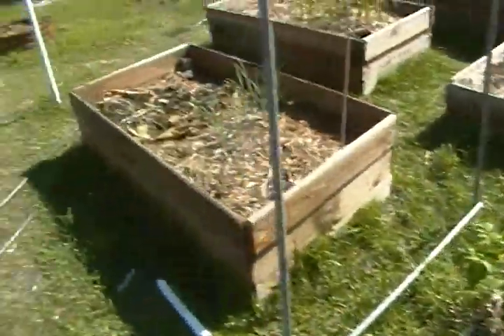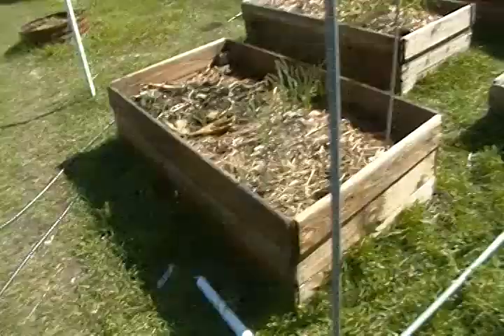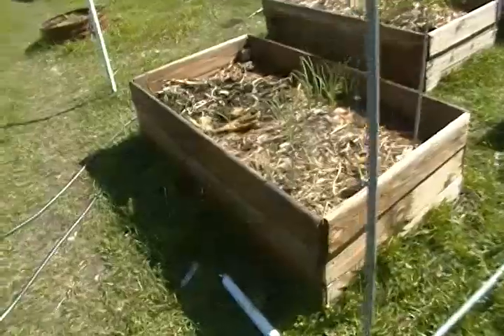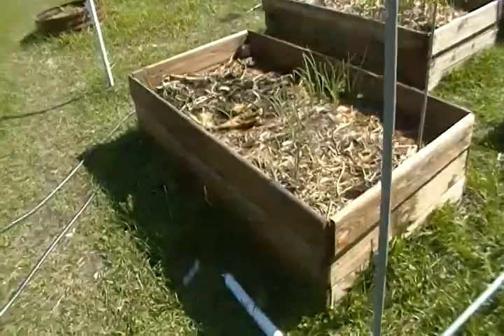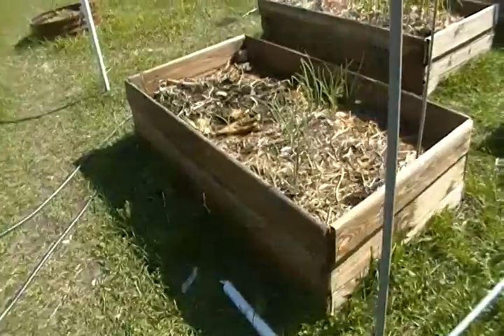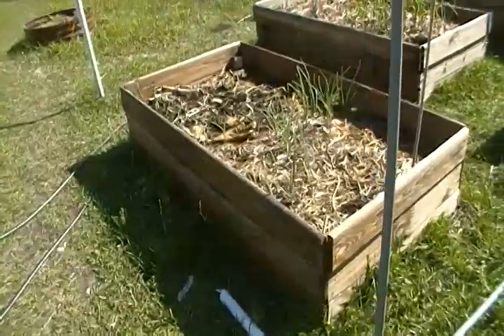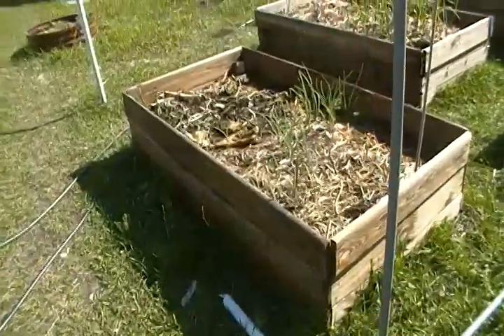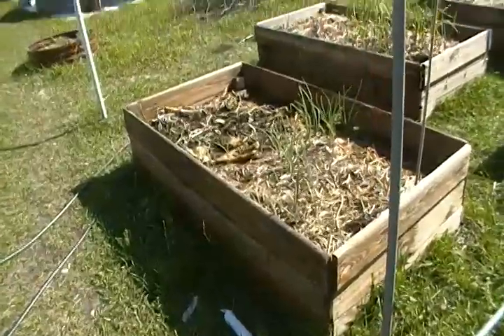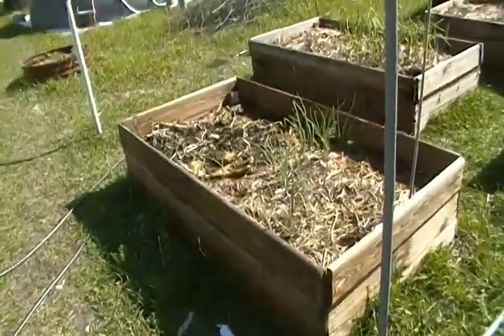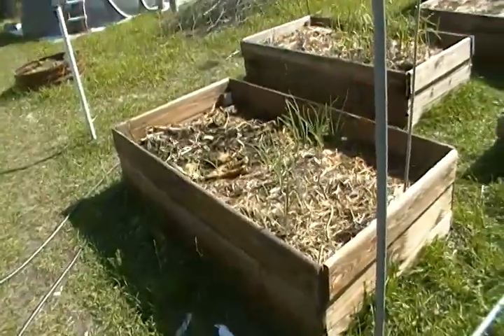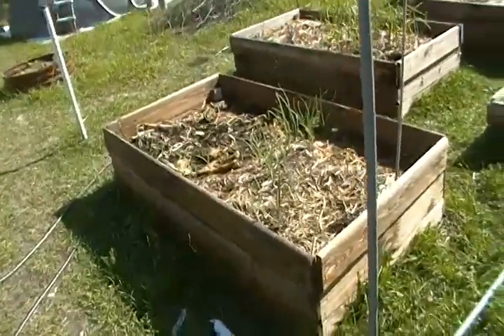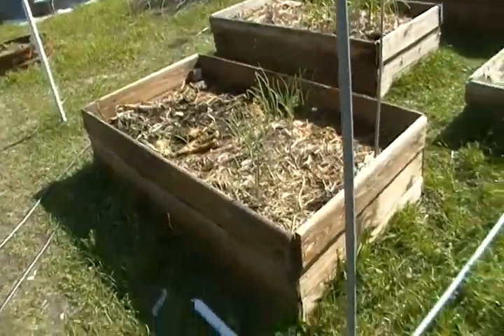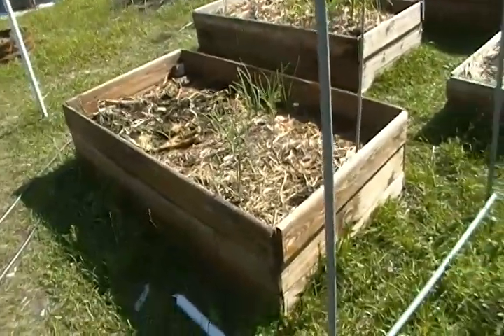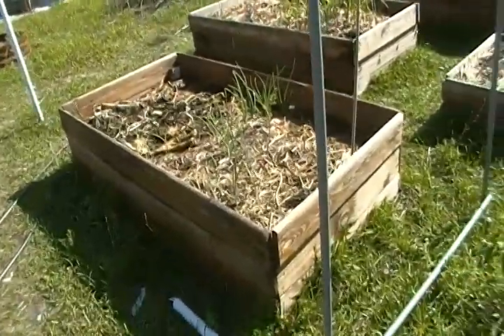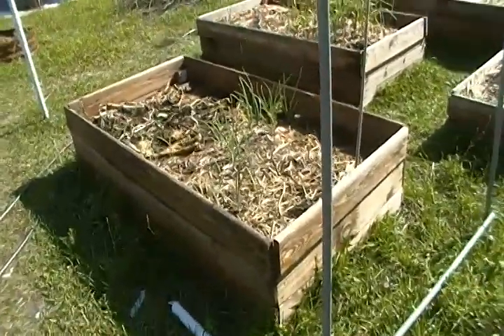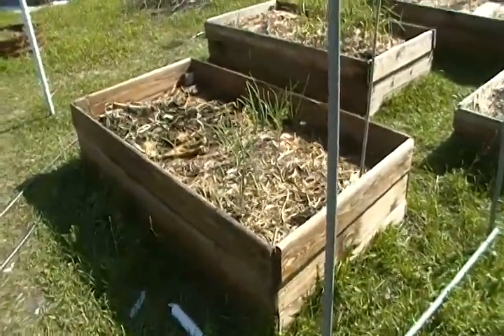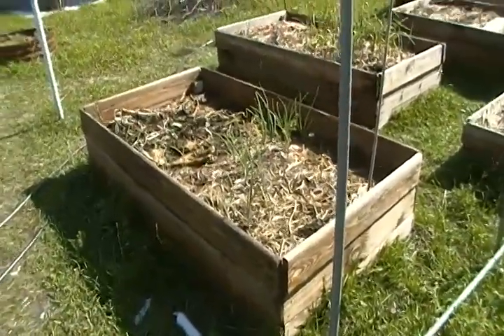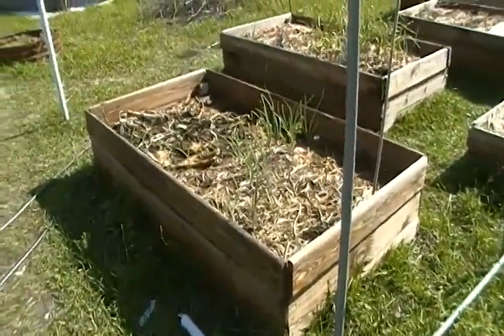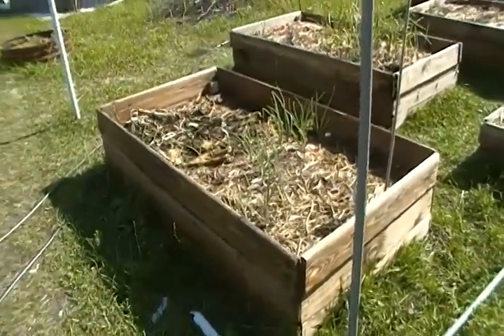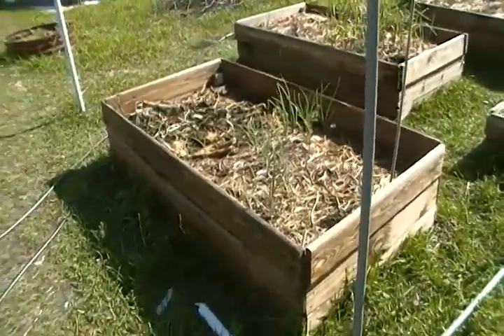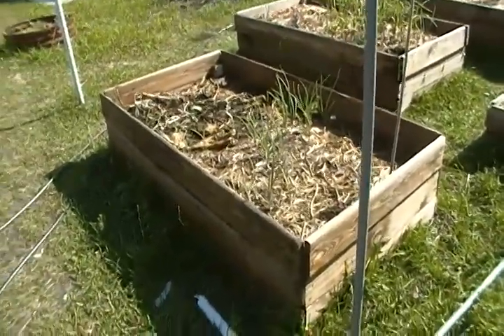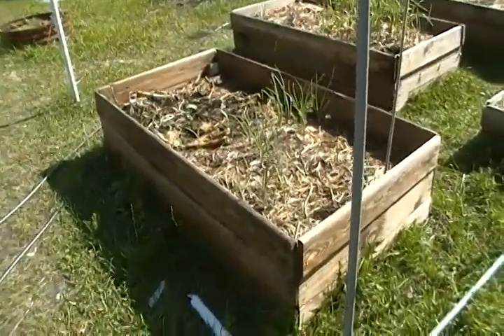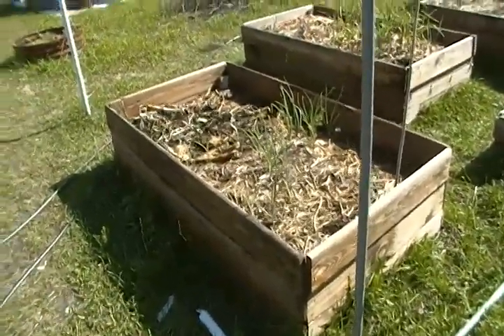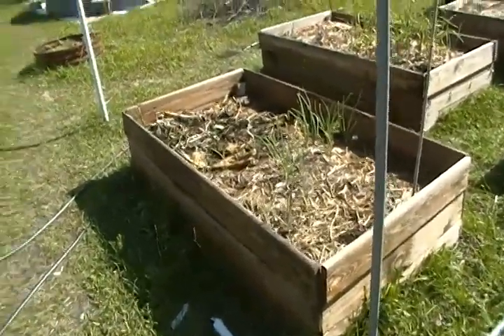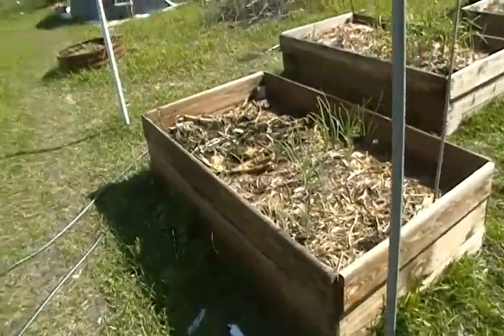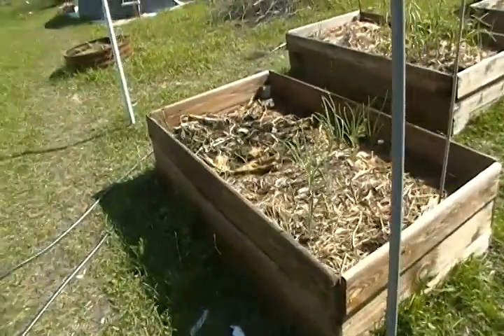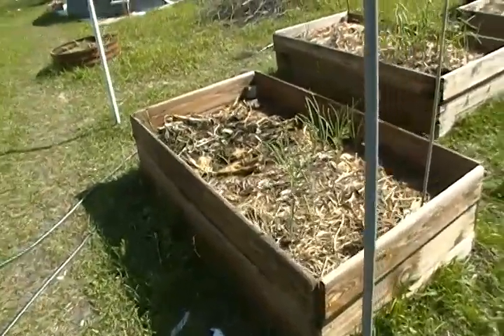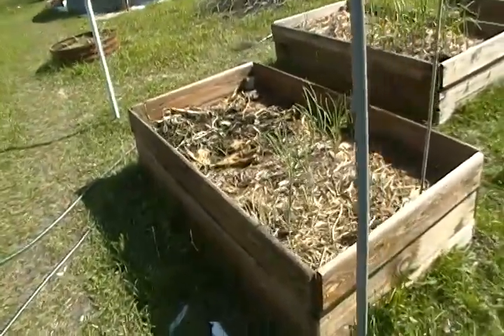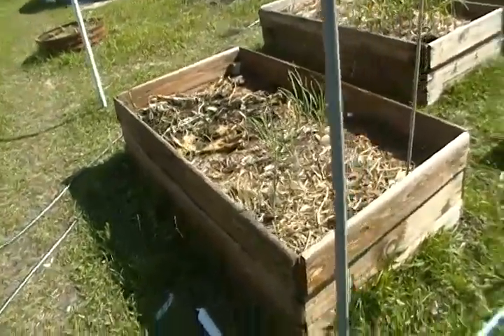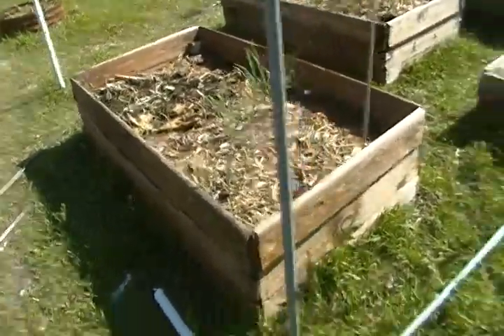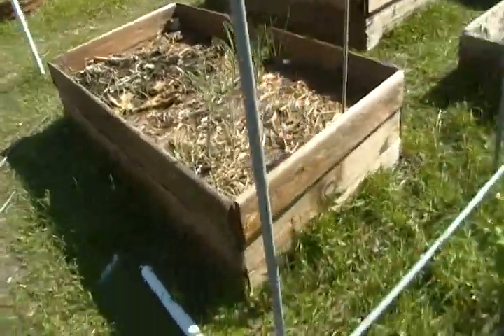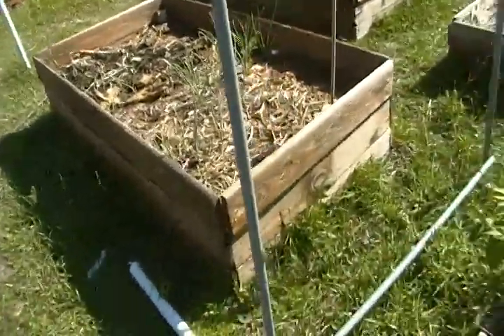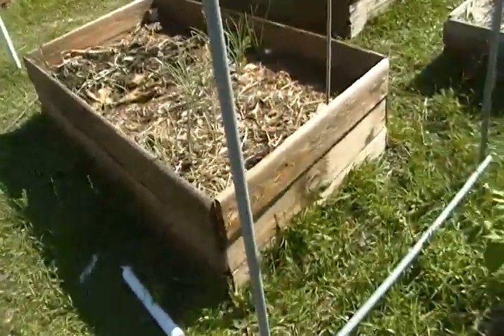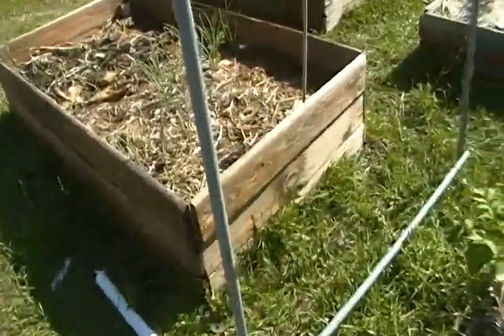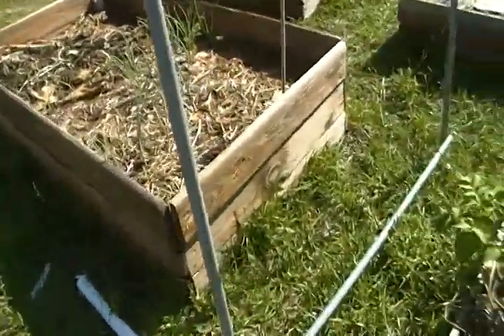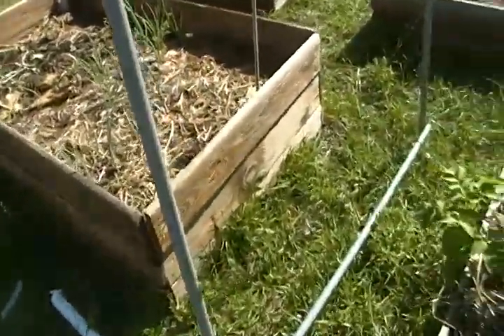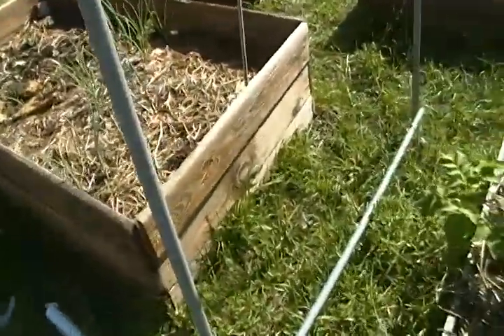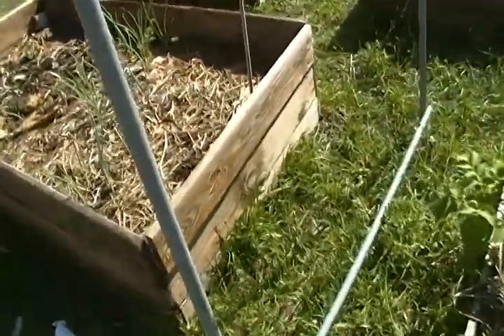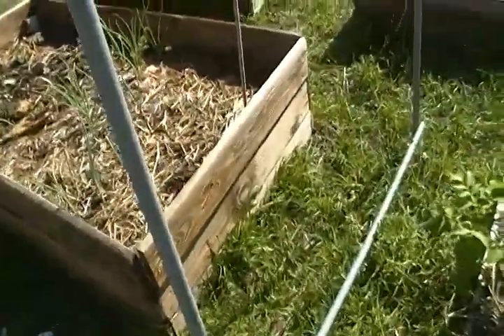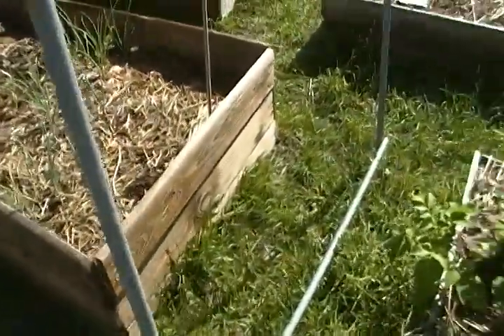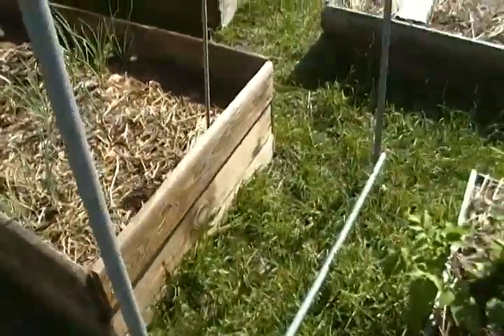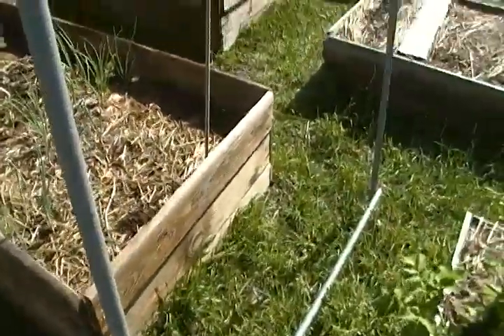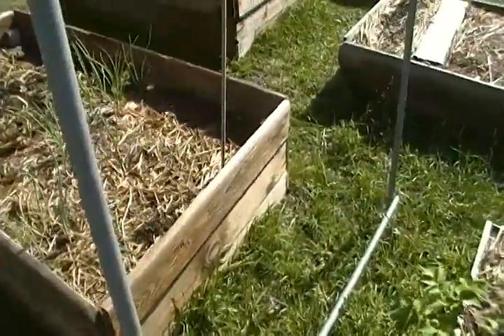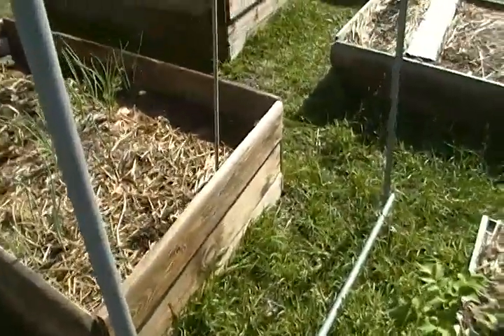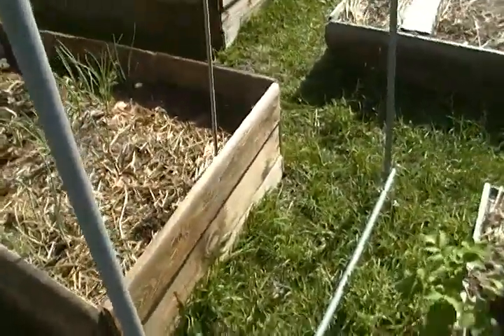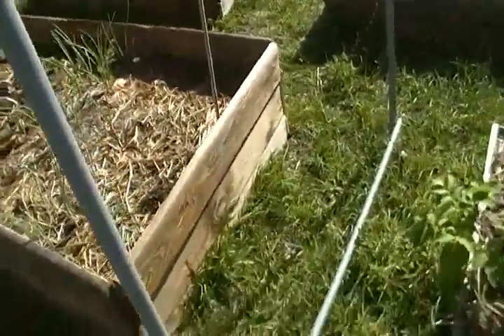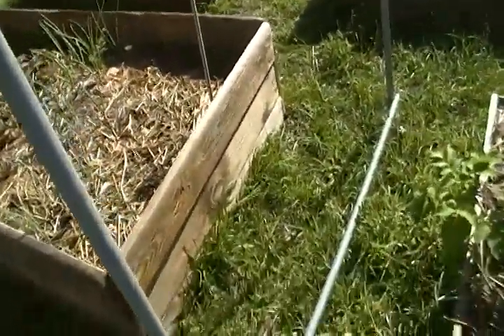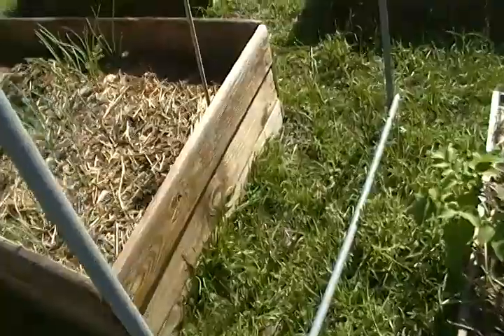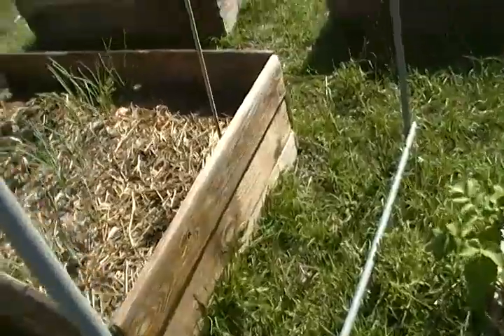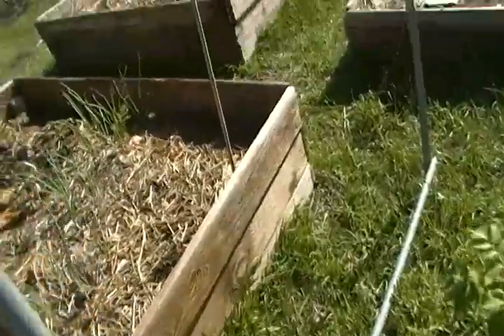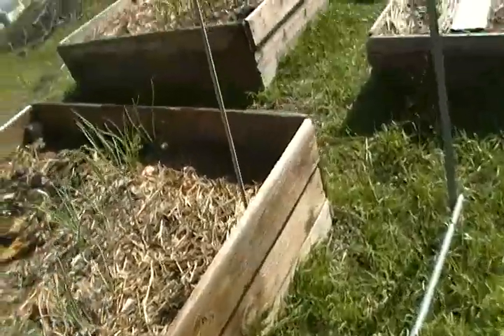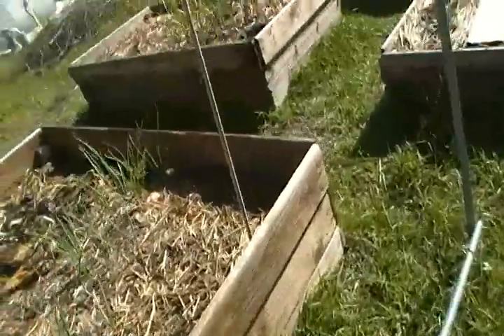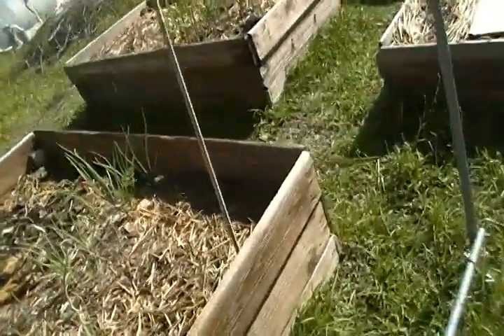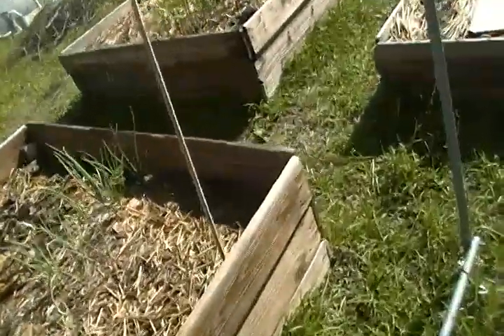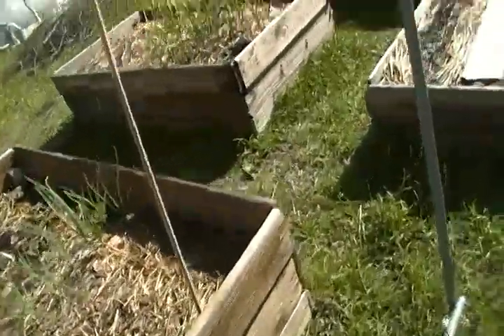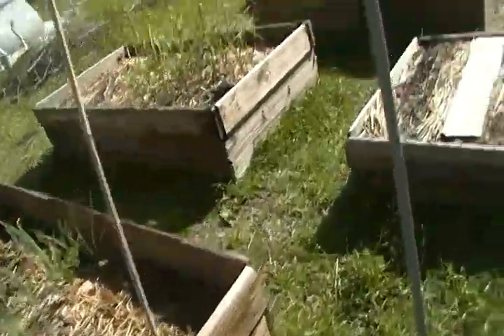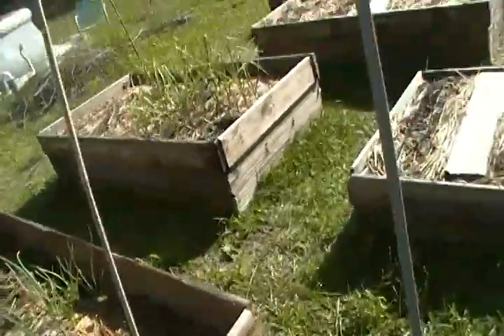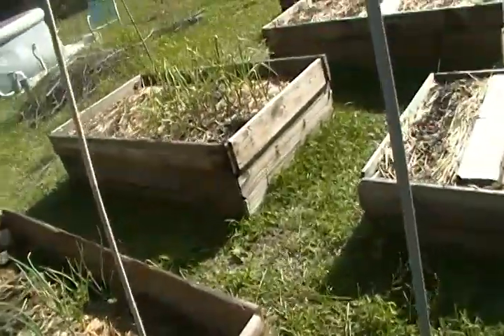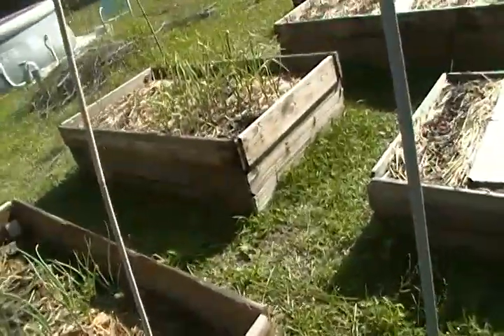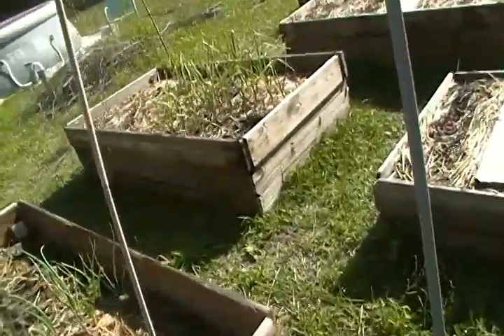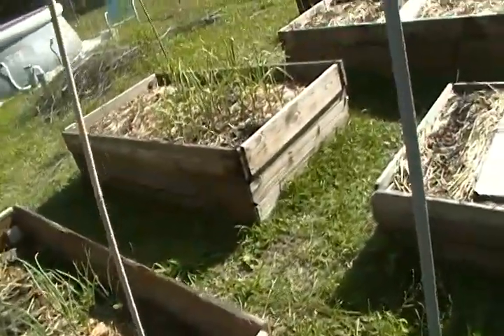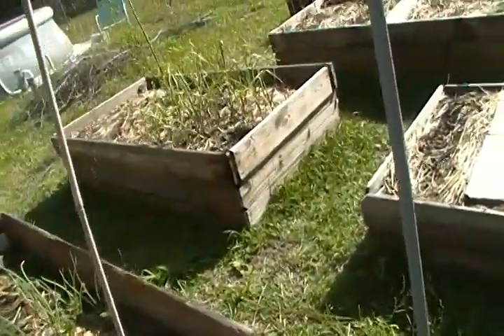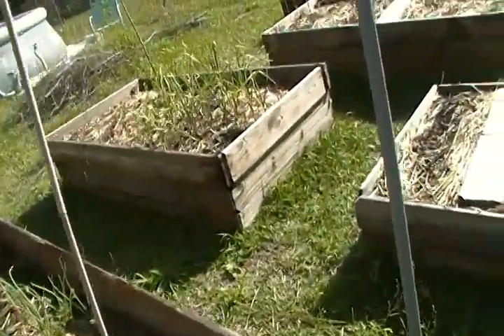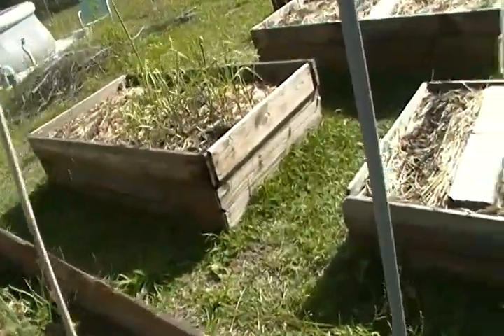I finally pulled out the Brussels sprout yesterday, which still wasn't doing anything. The onions and garlic are starting to grow.